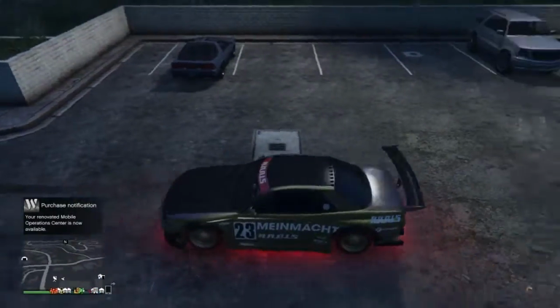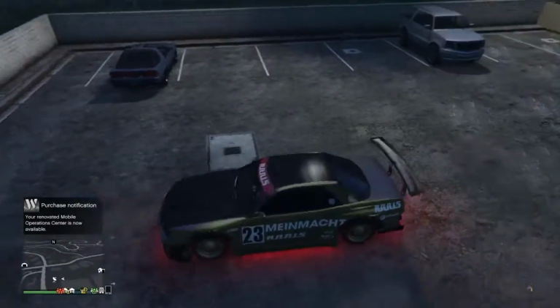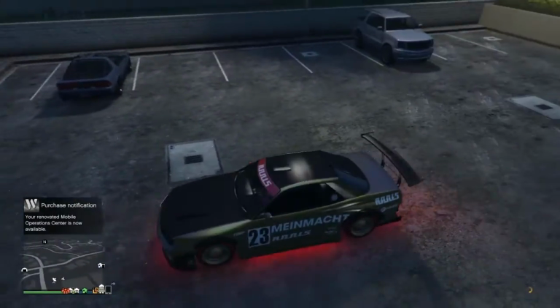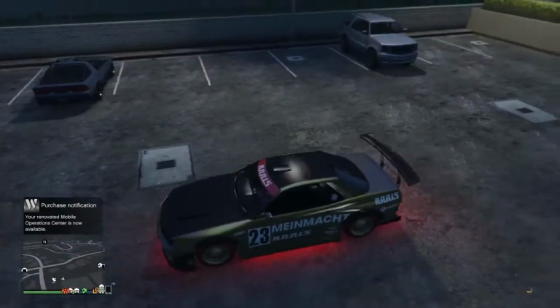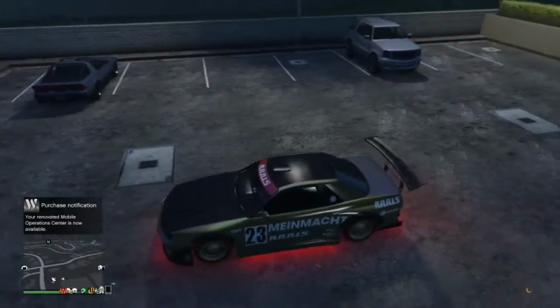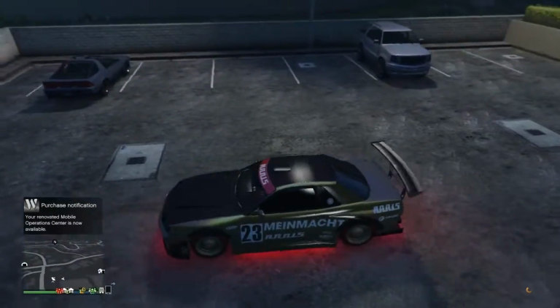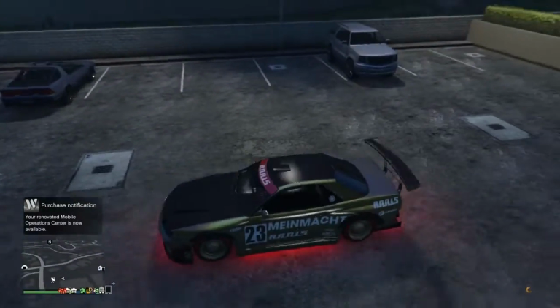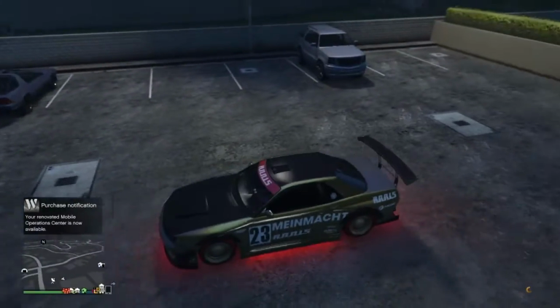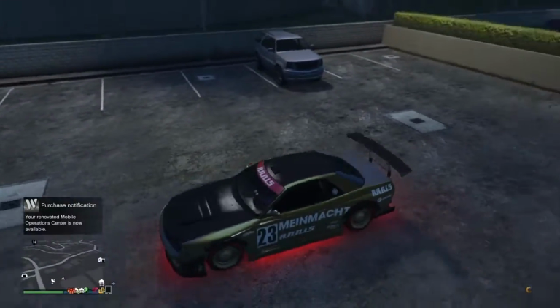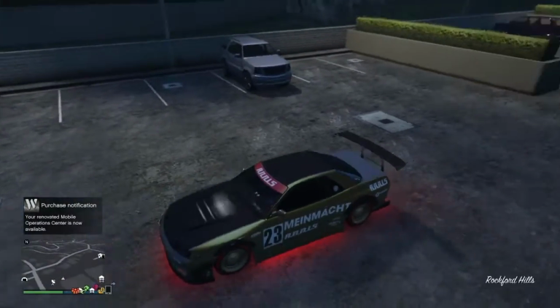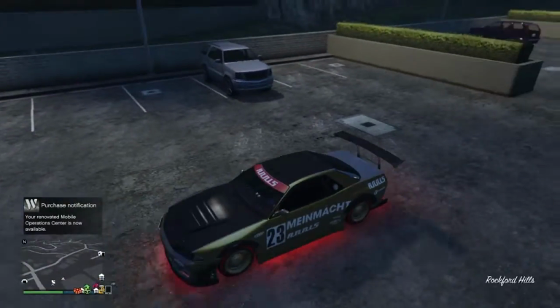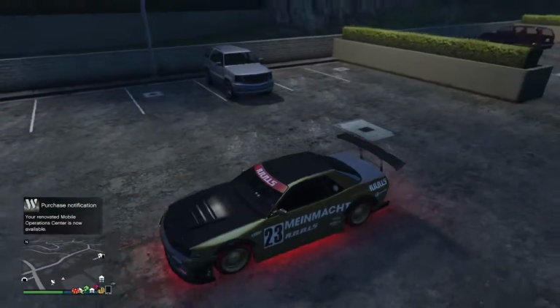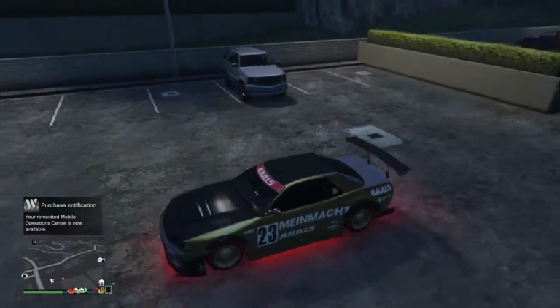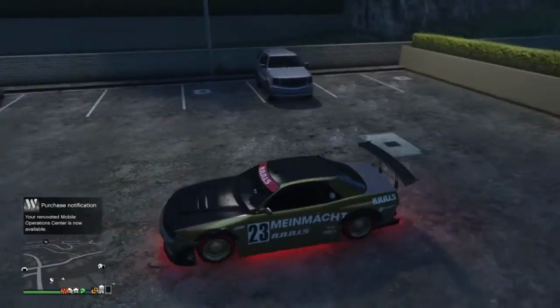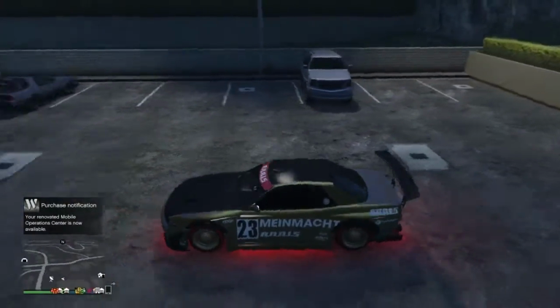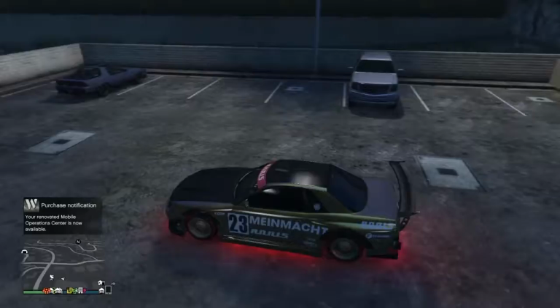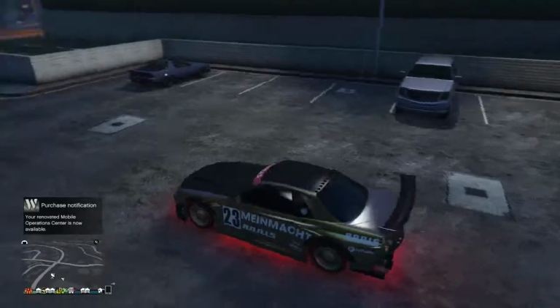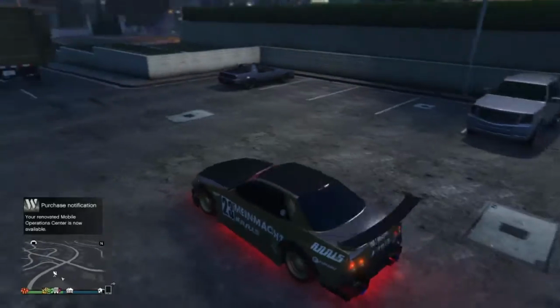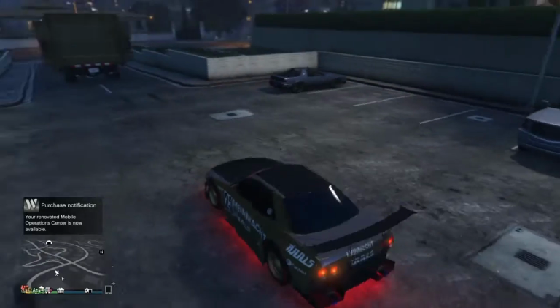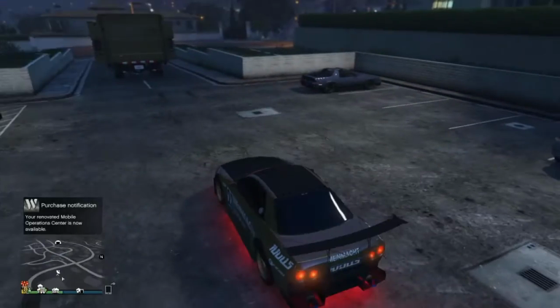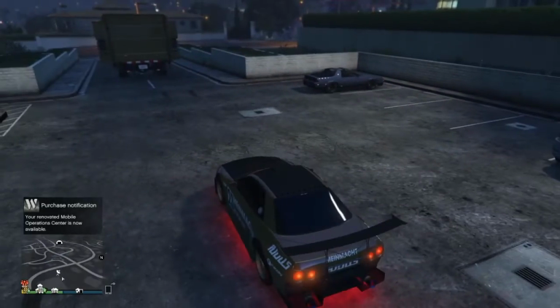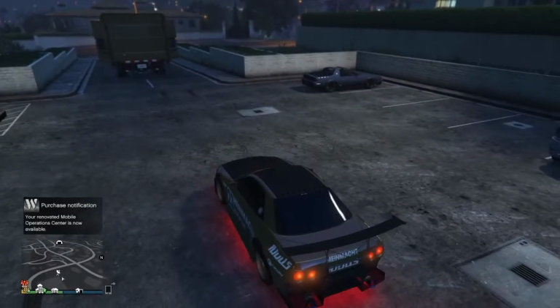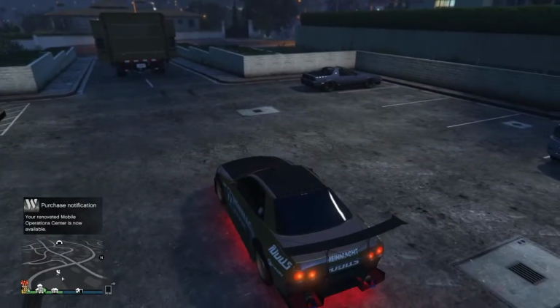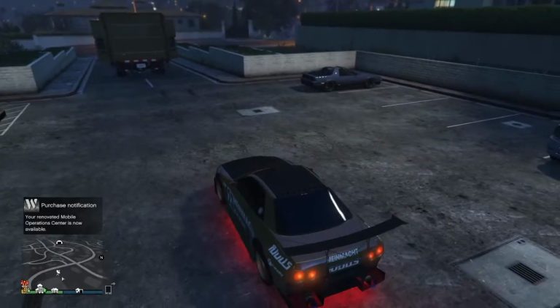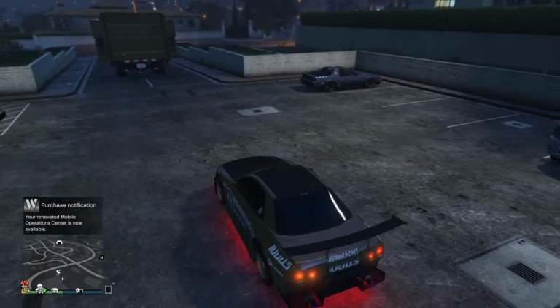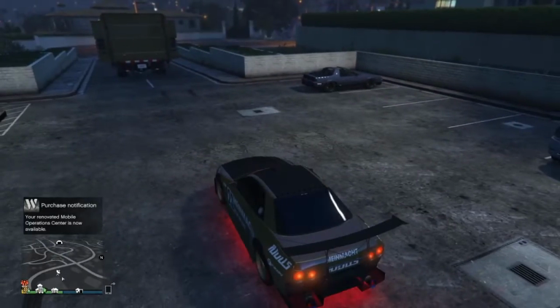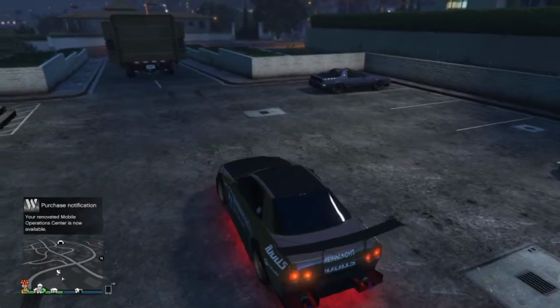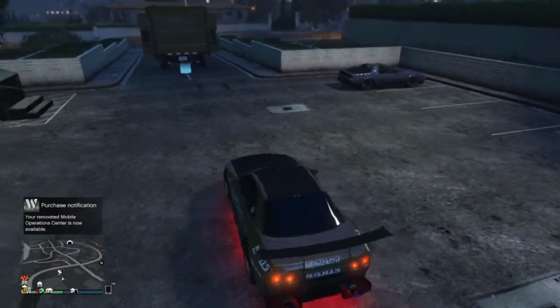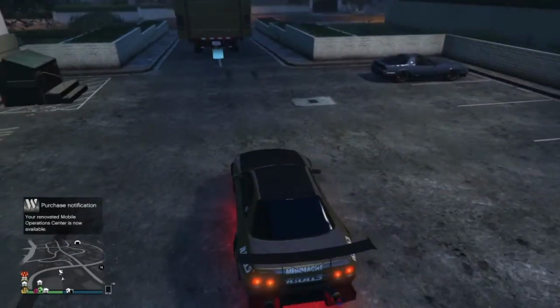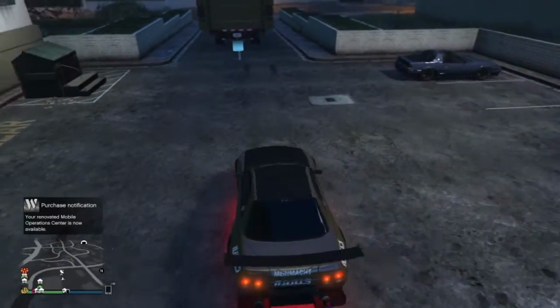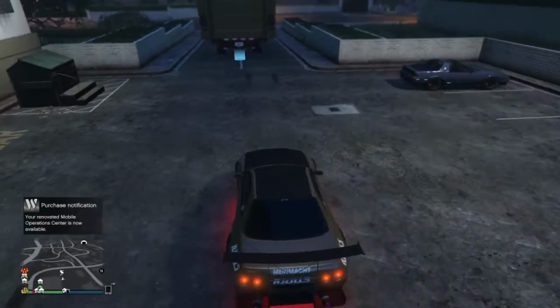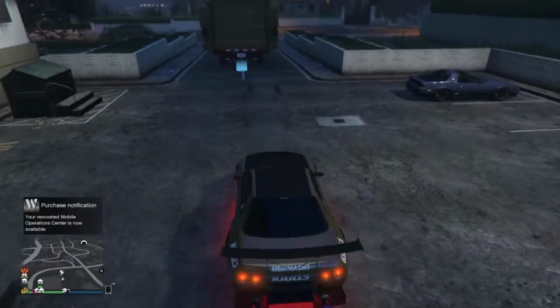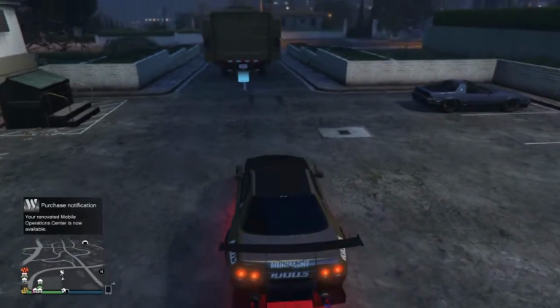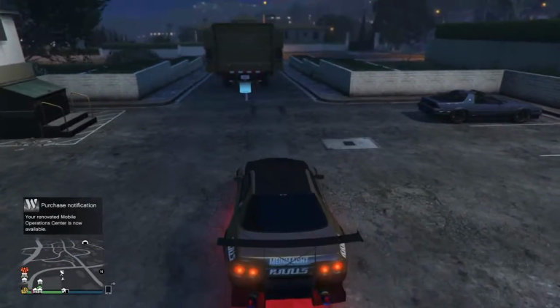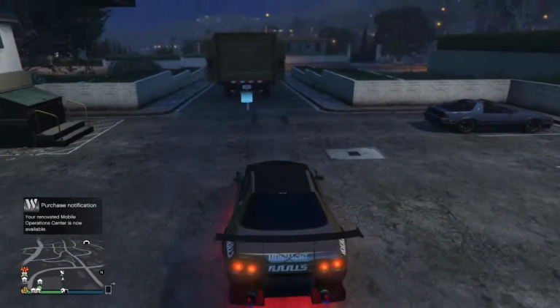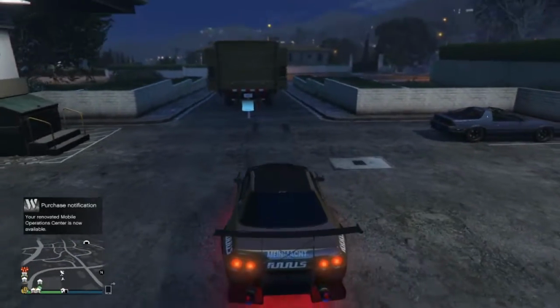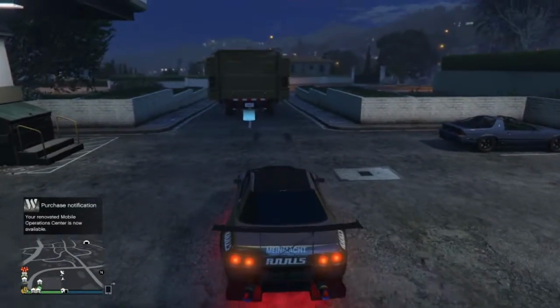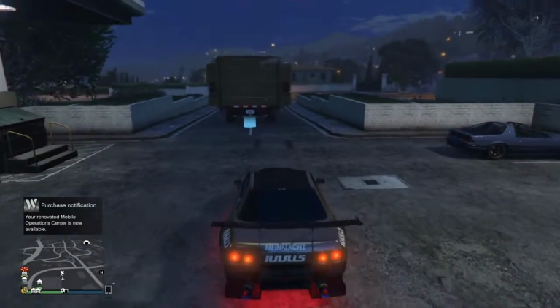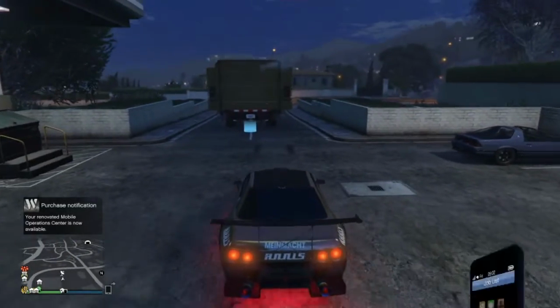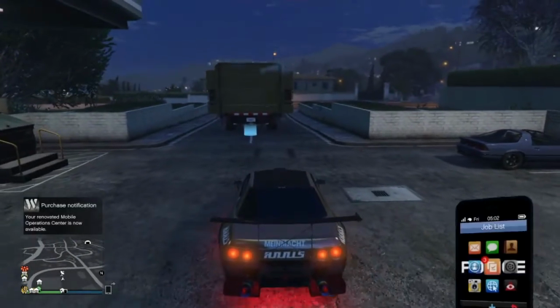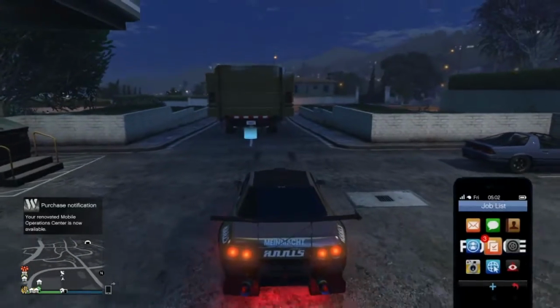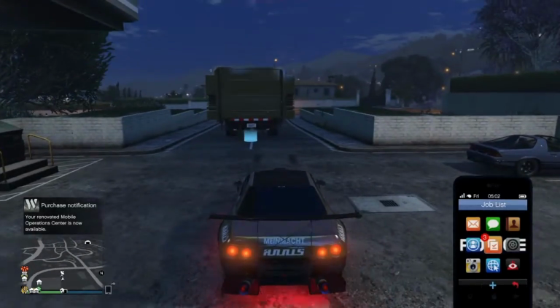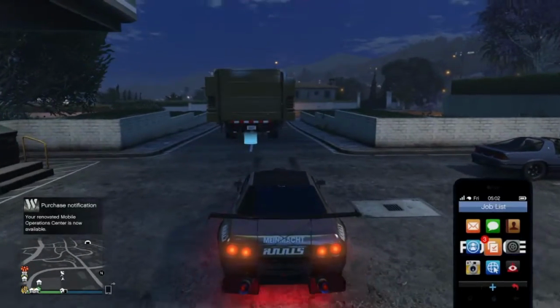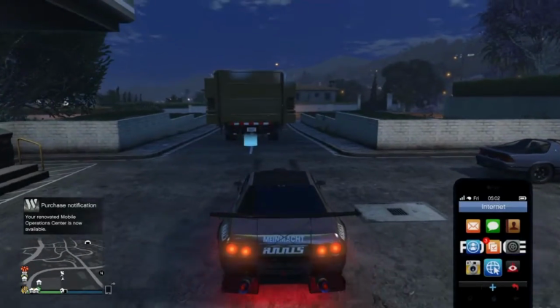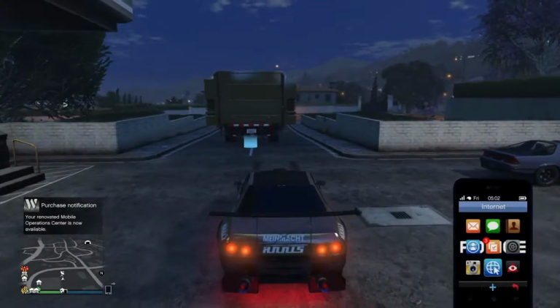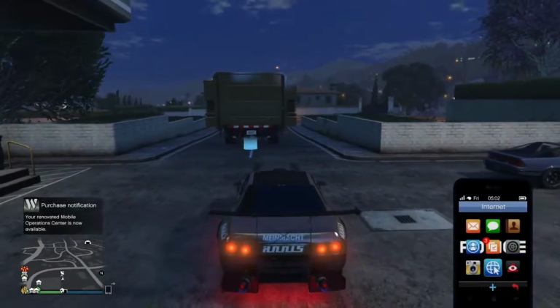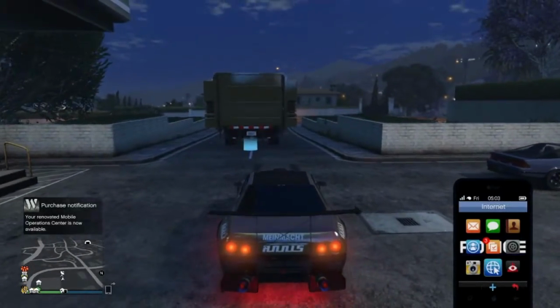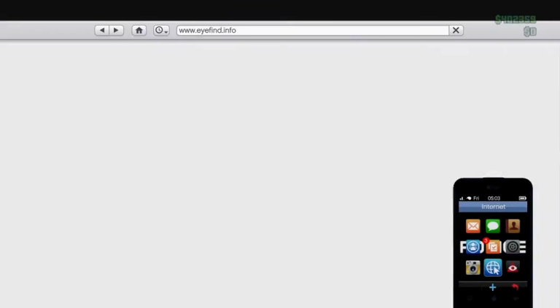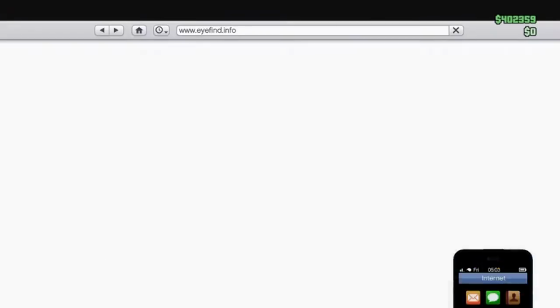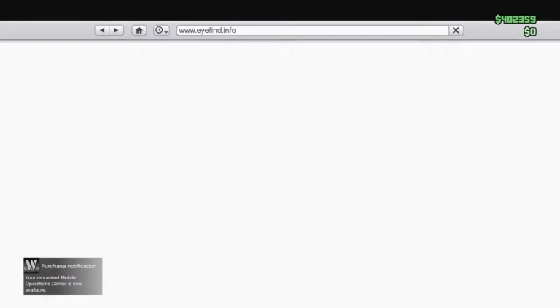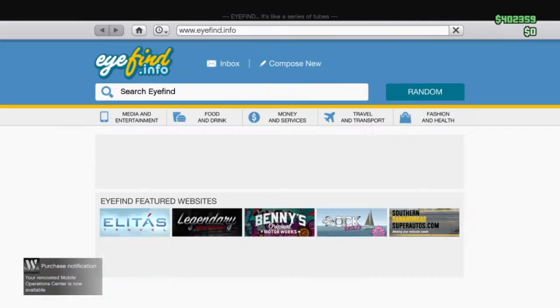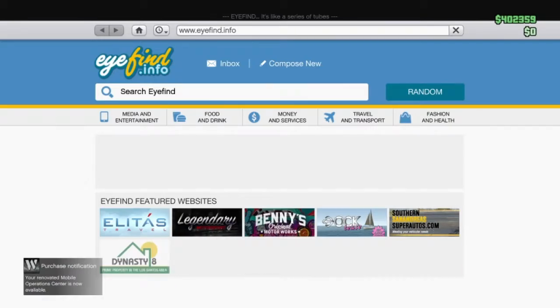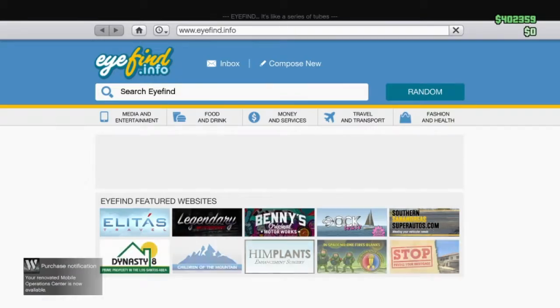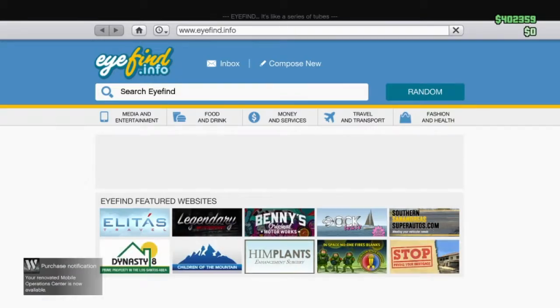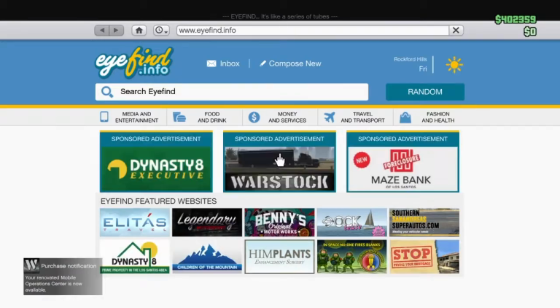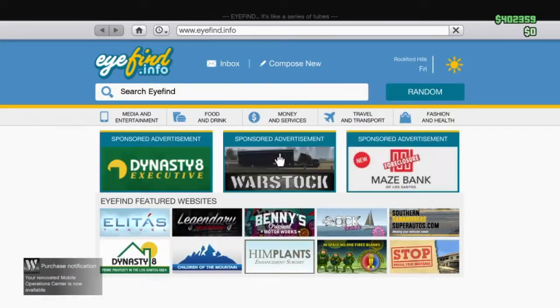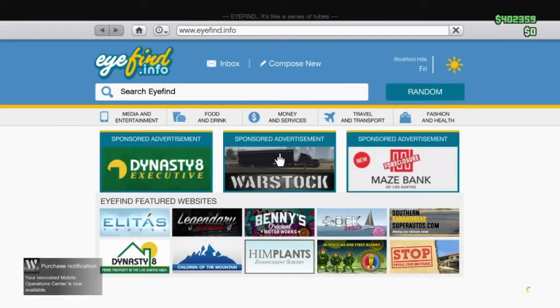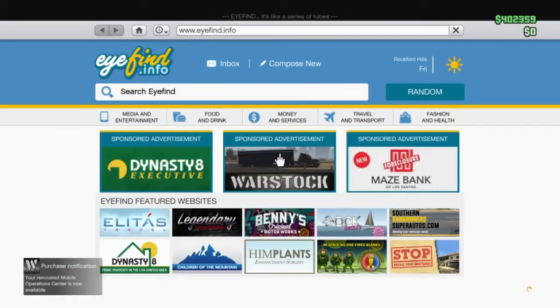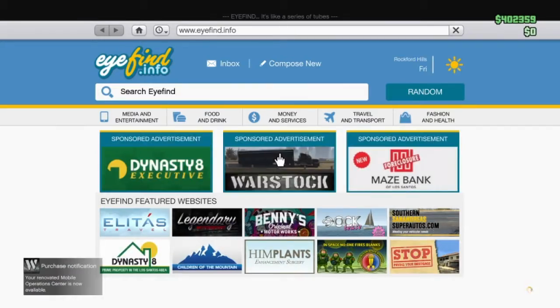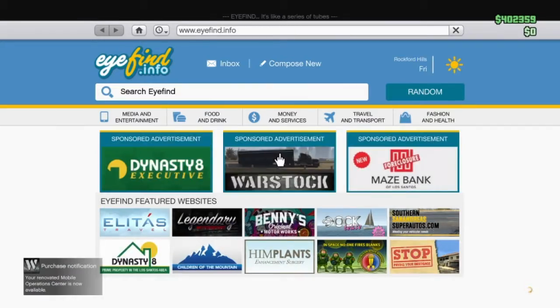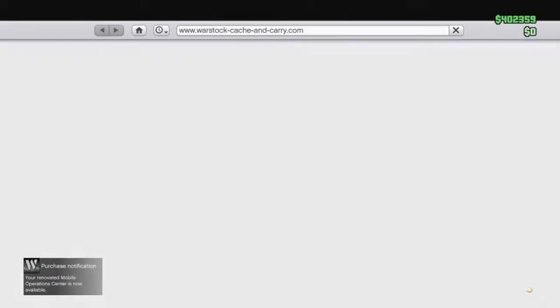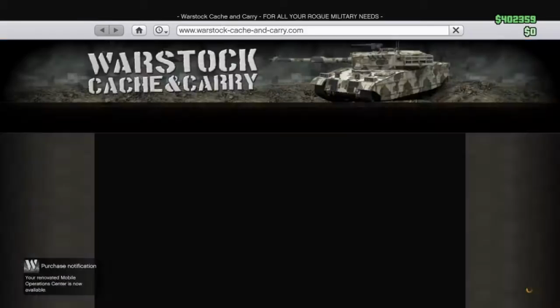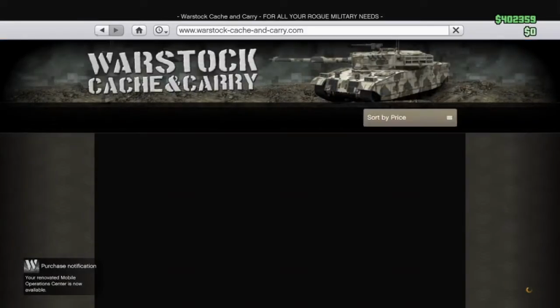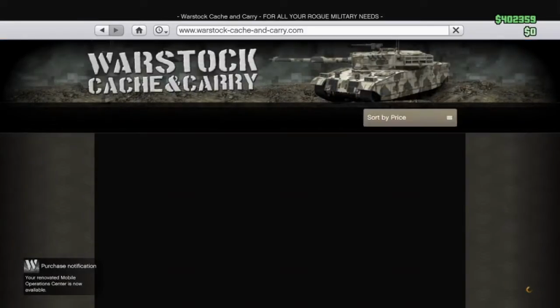When you buy it, spam triangle and don't release the gas. When you drive outside it should say that your vehicle has been renovated and you're still driving the car. Now you're going to want to buy back the personal vehicle storage.